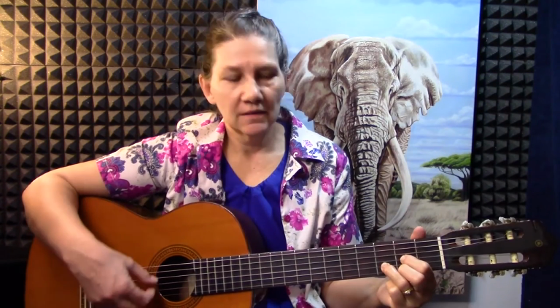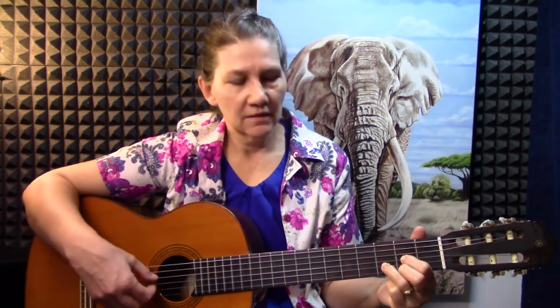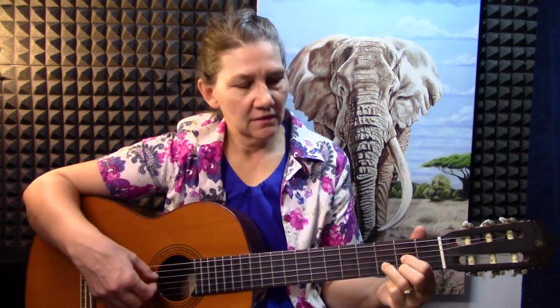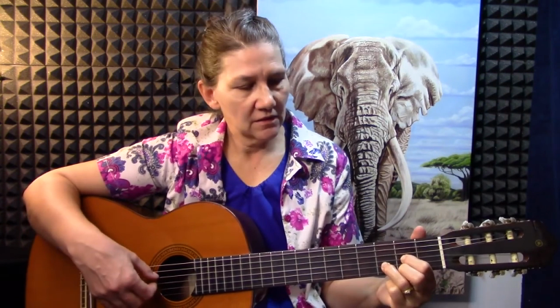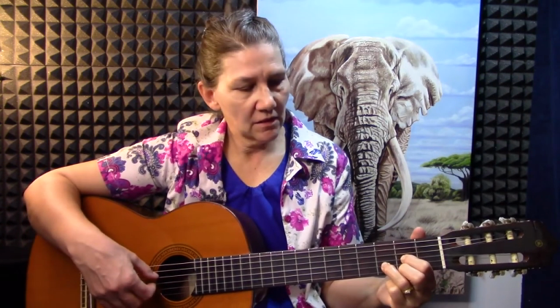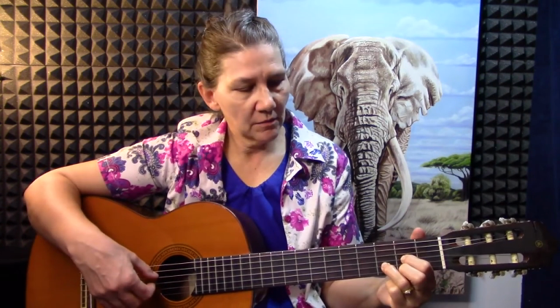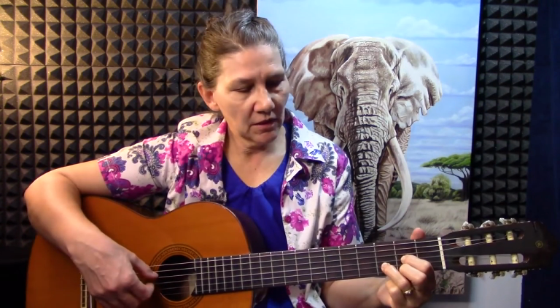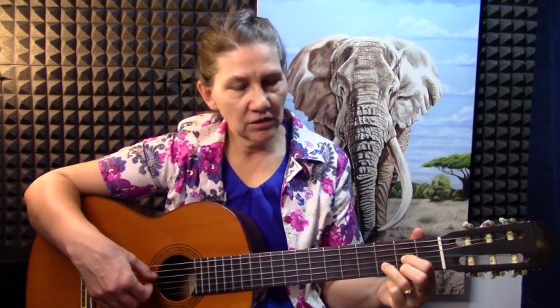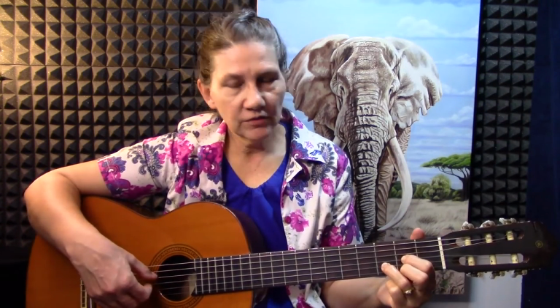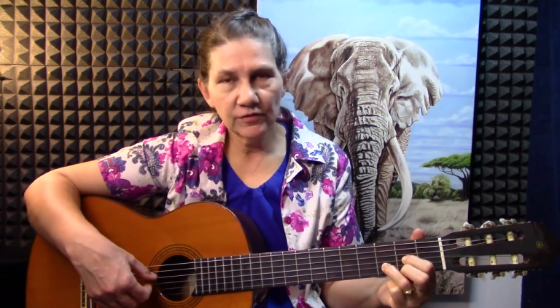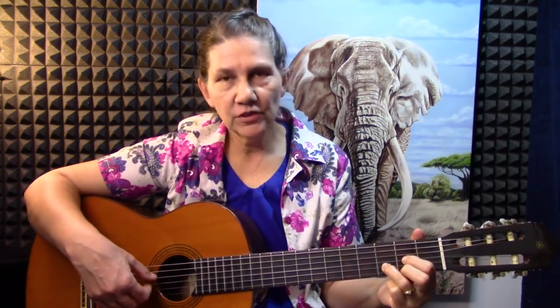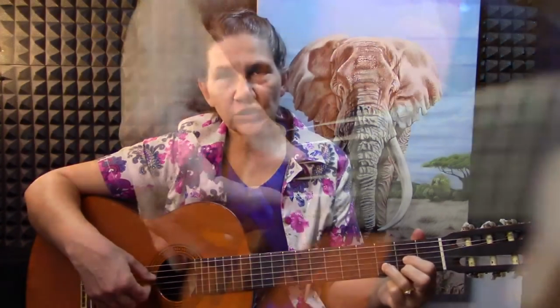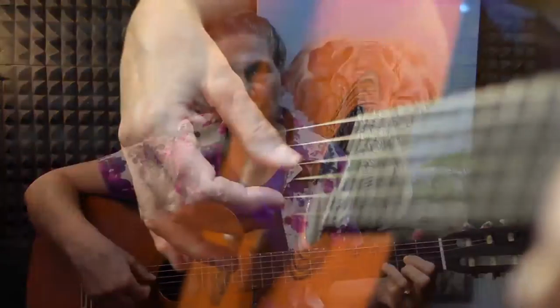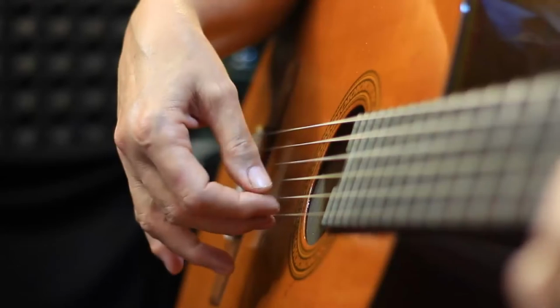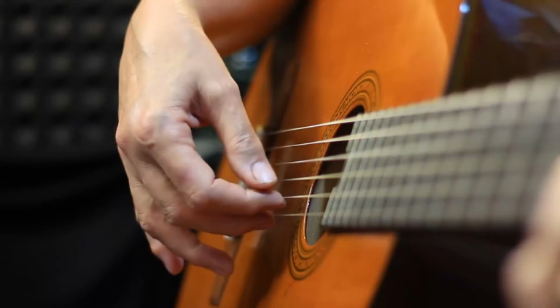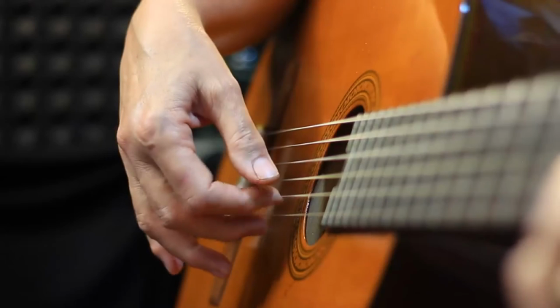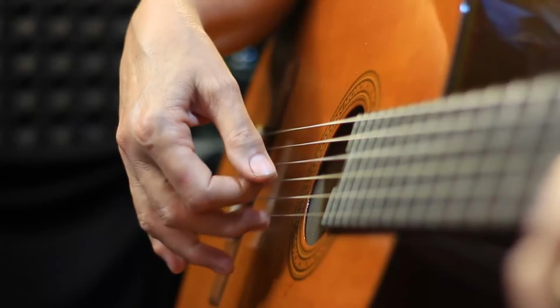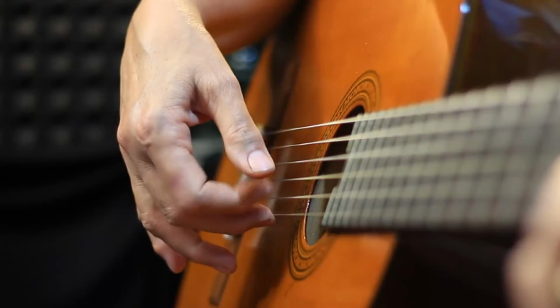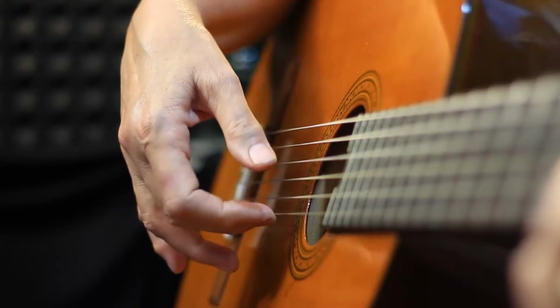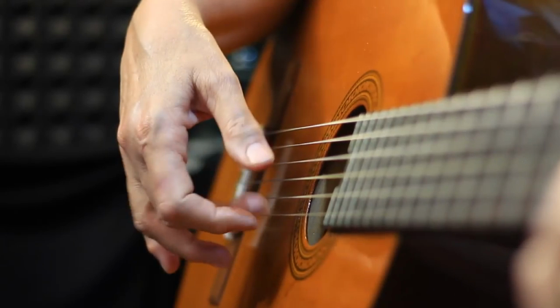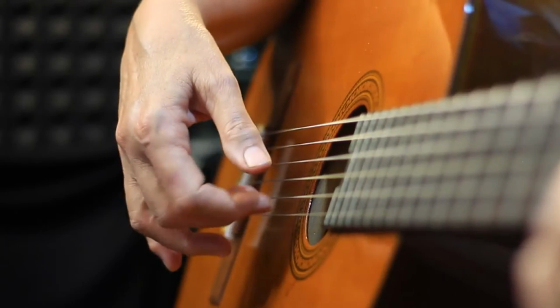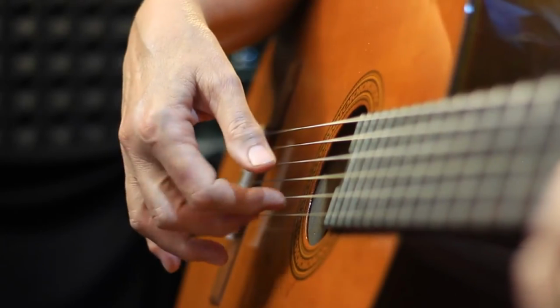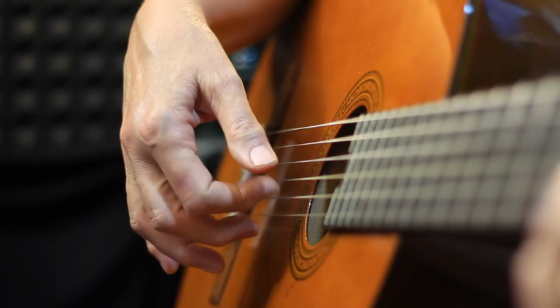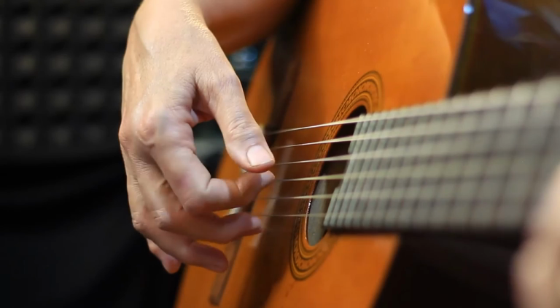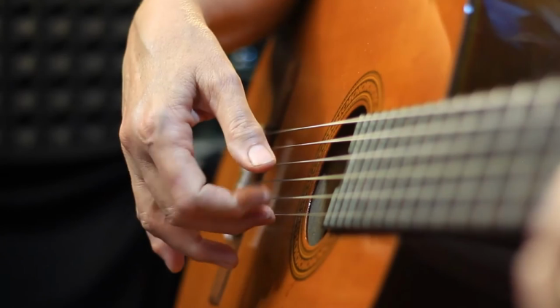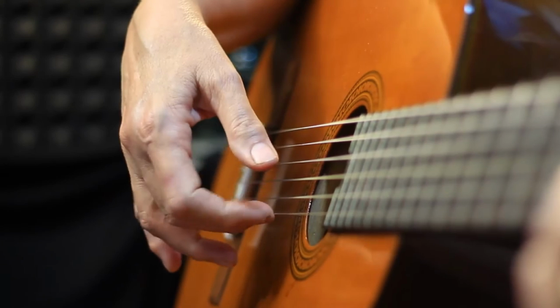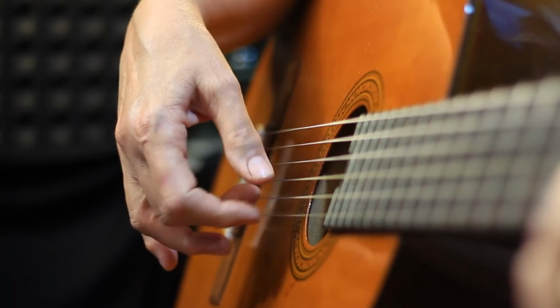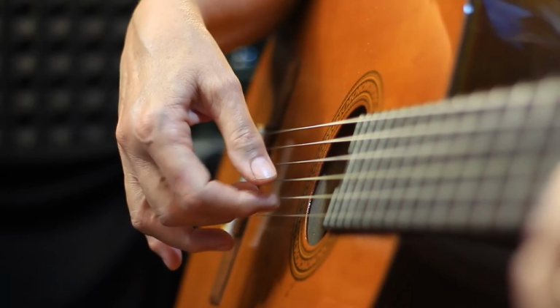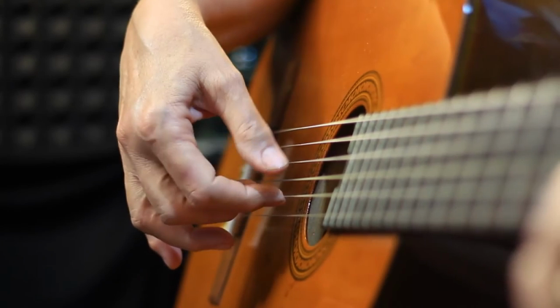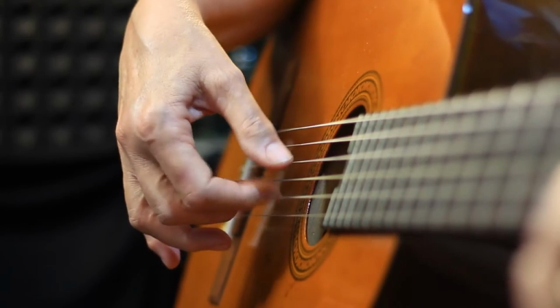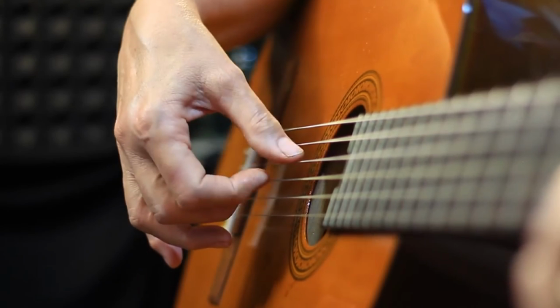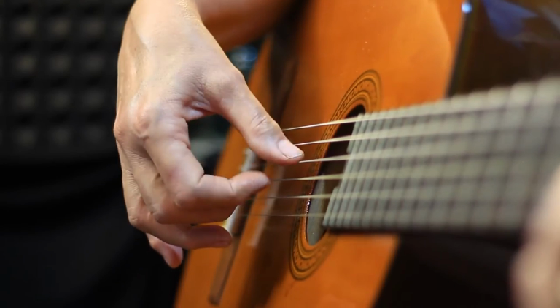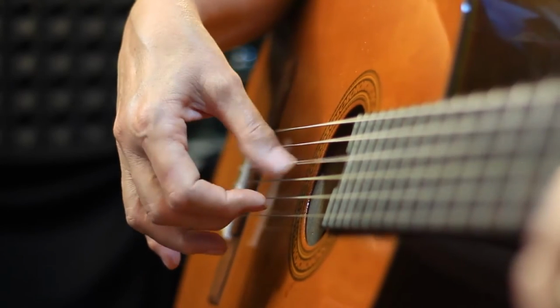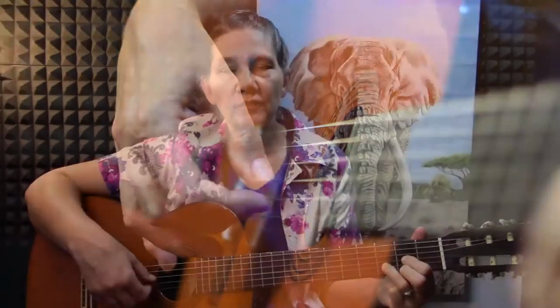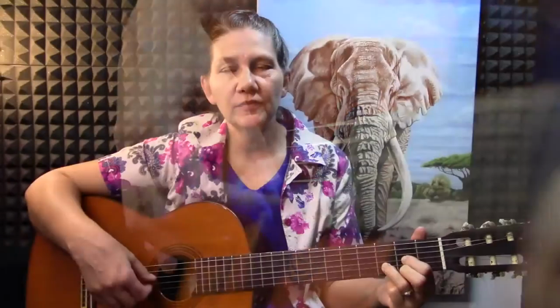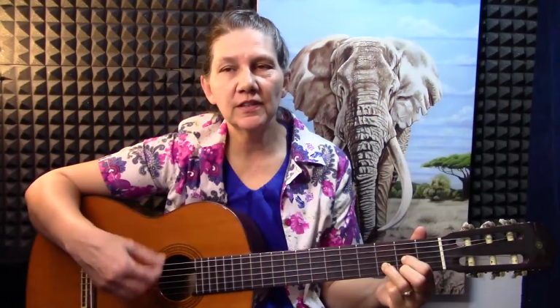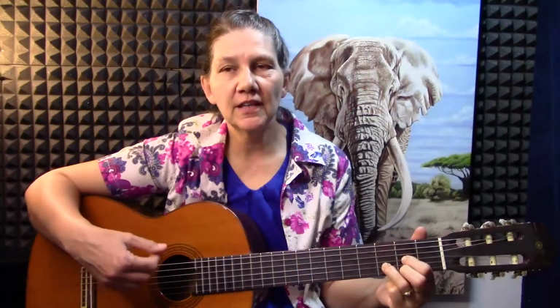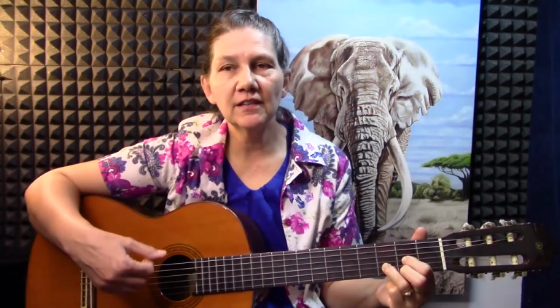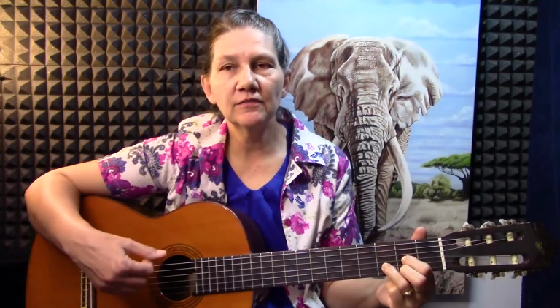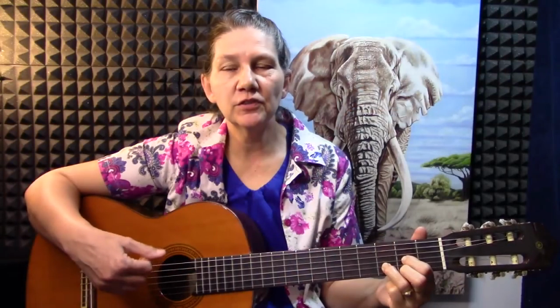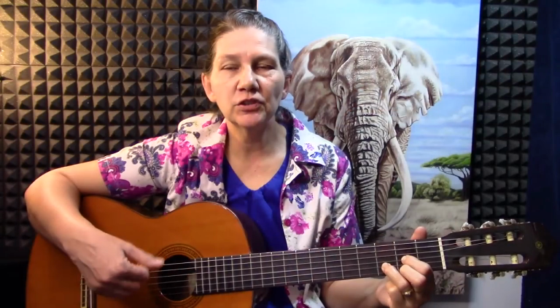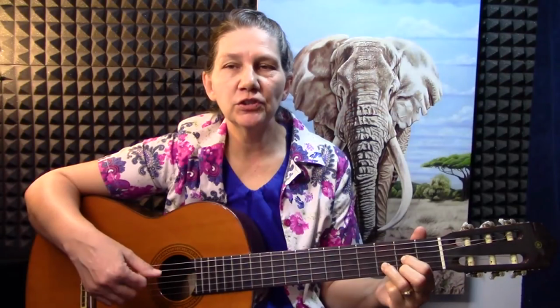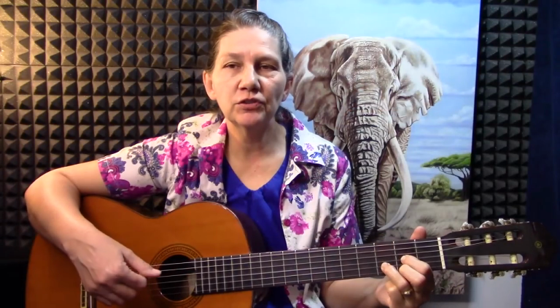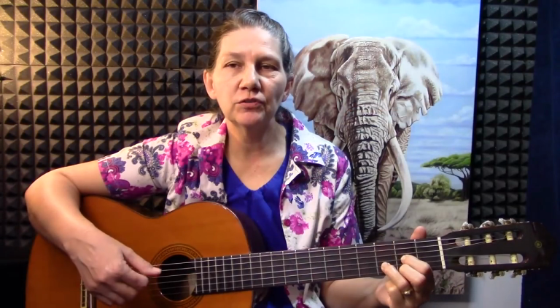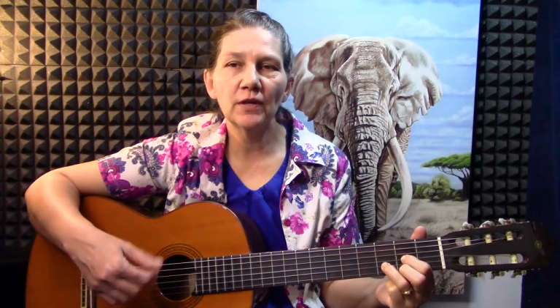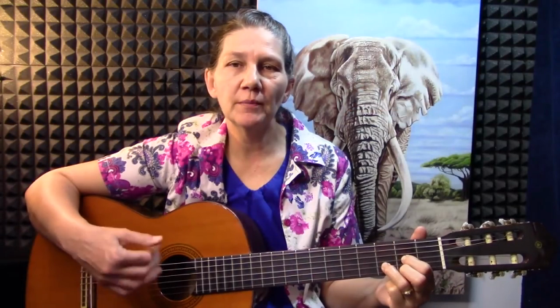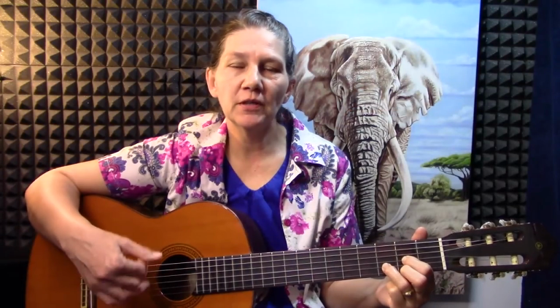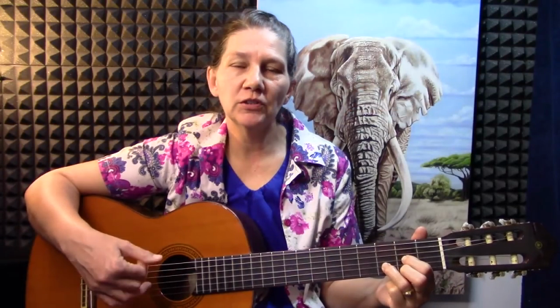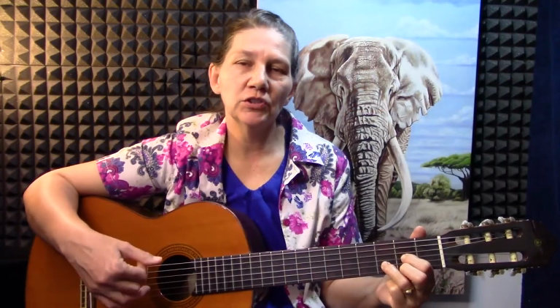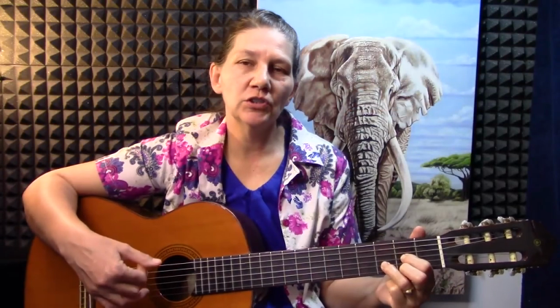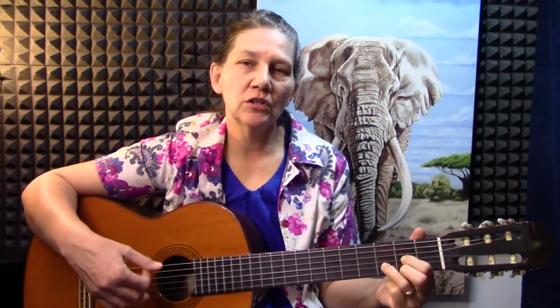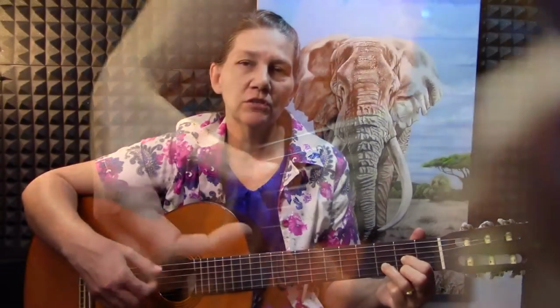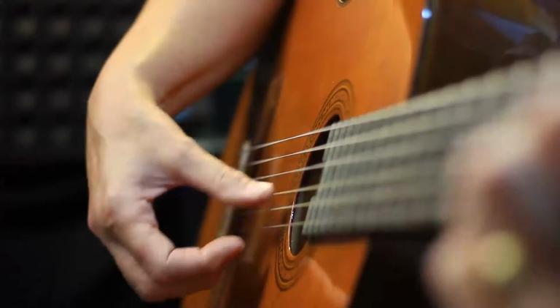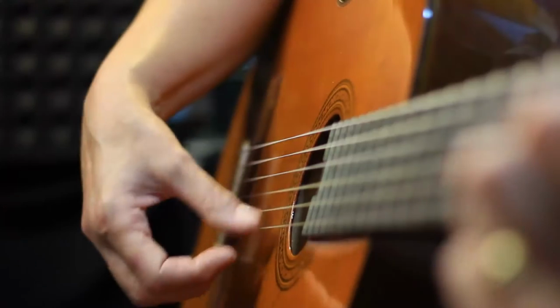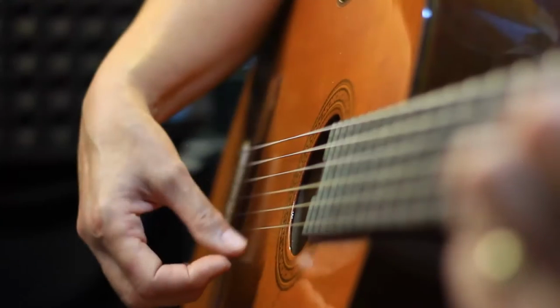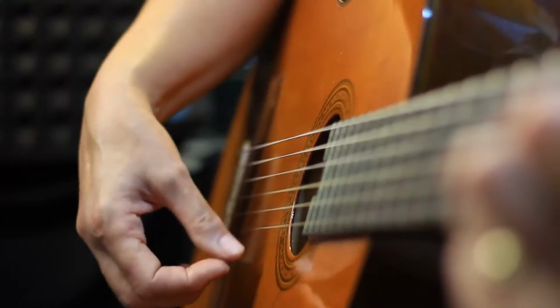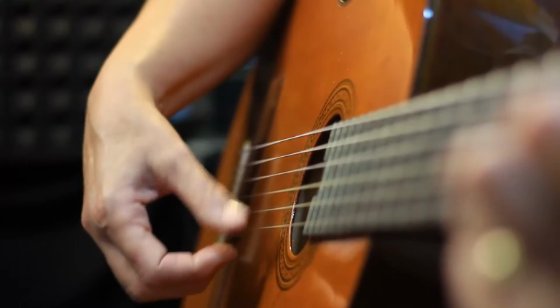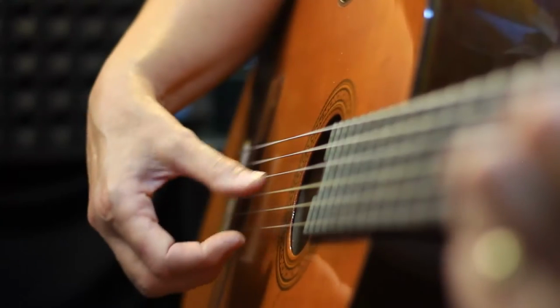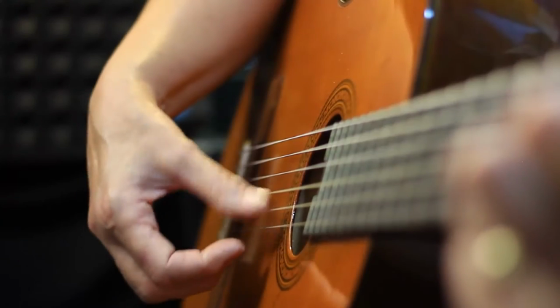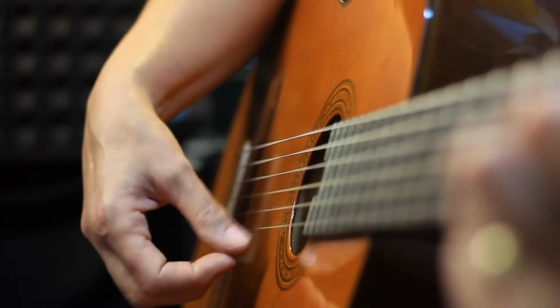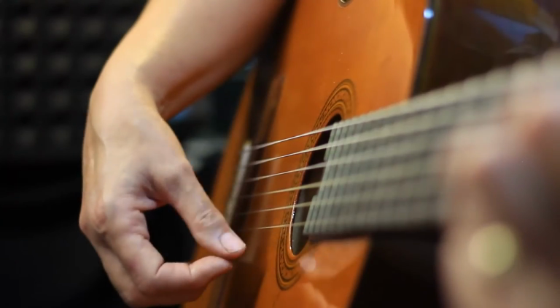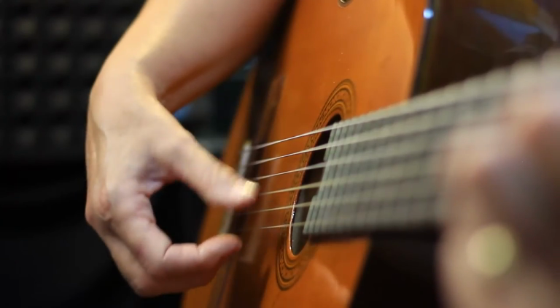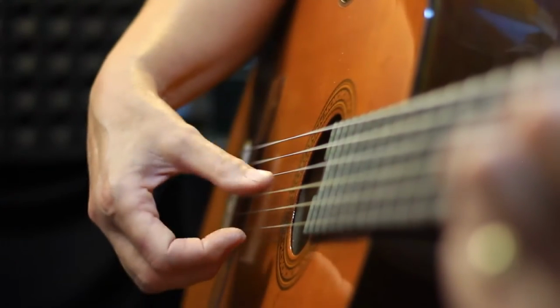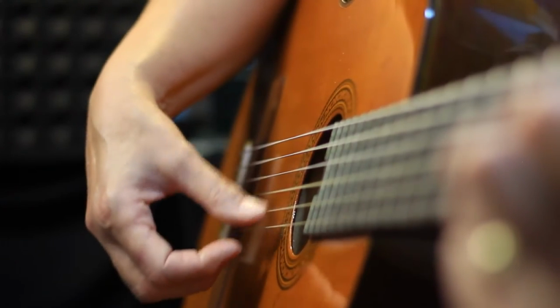So I'm going to first show you a pick pattern, and then after that in verse 2, I'm going to show you a simple strum.